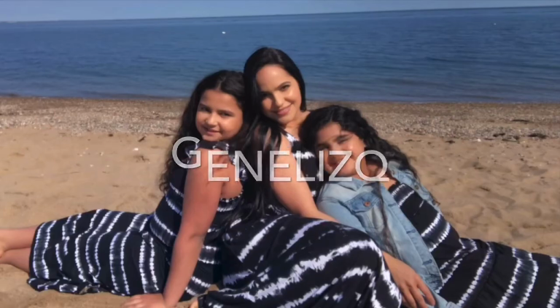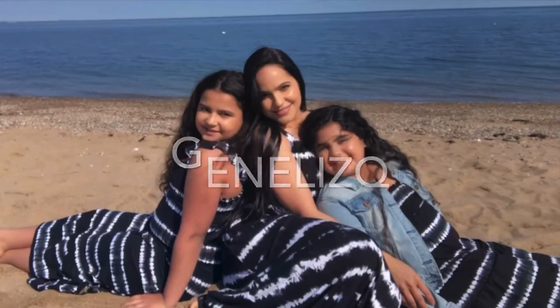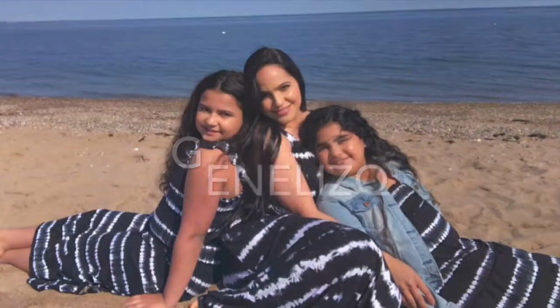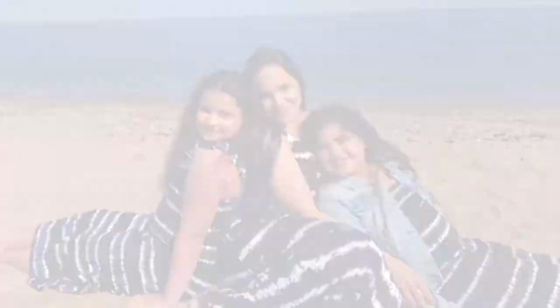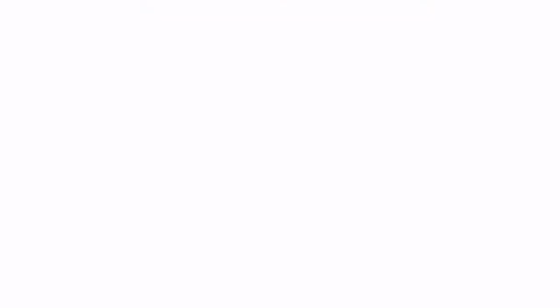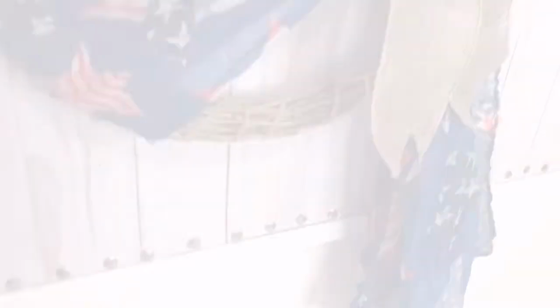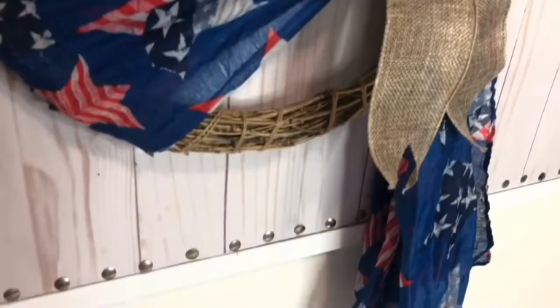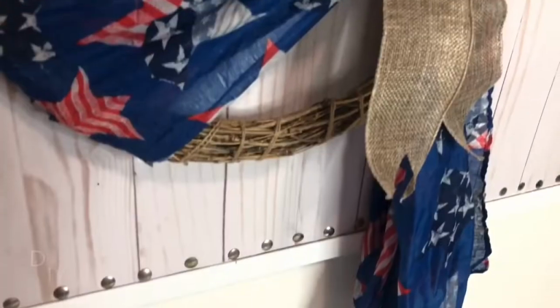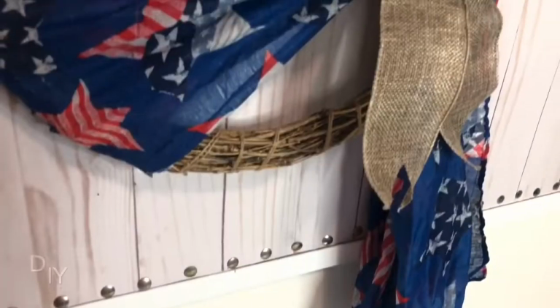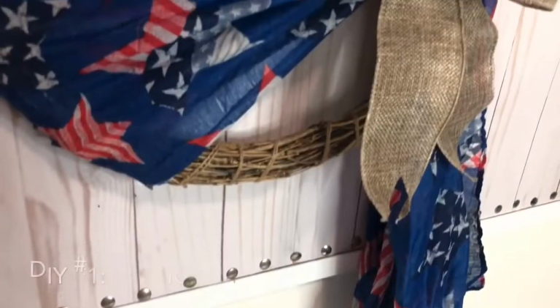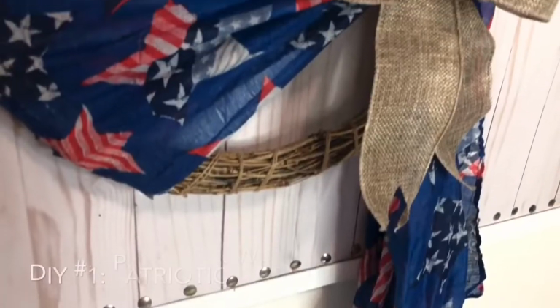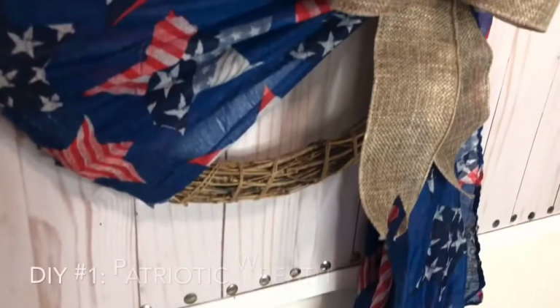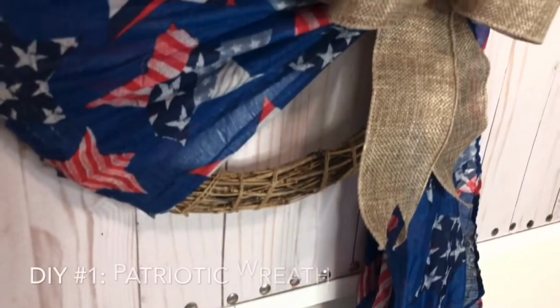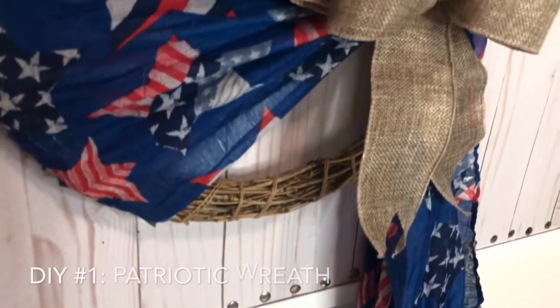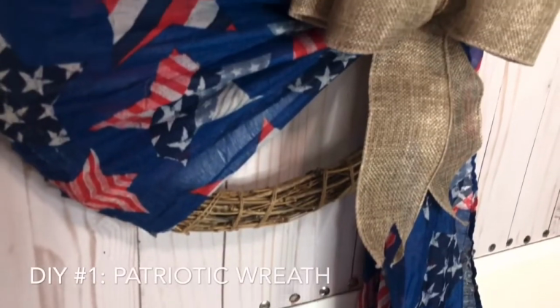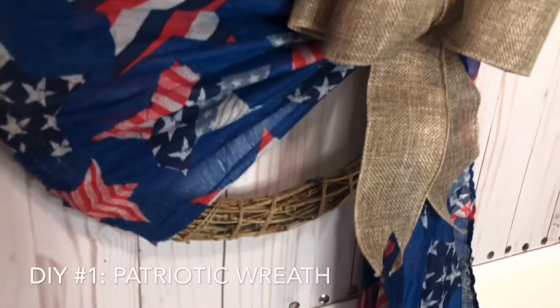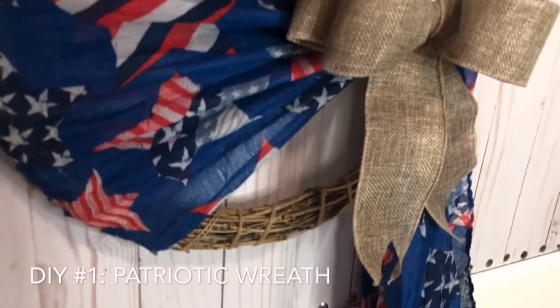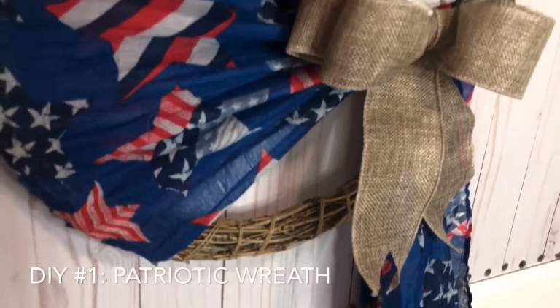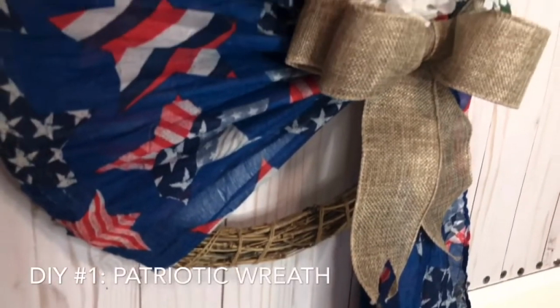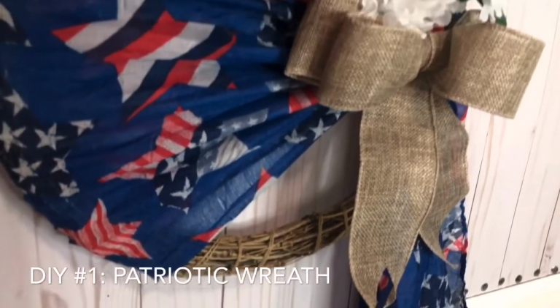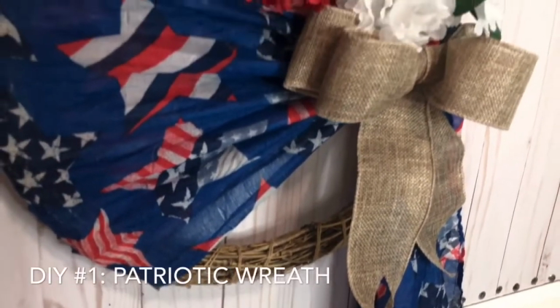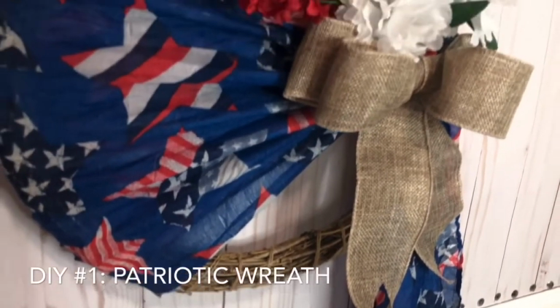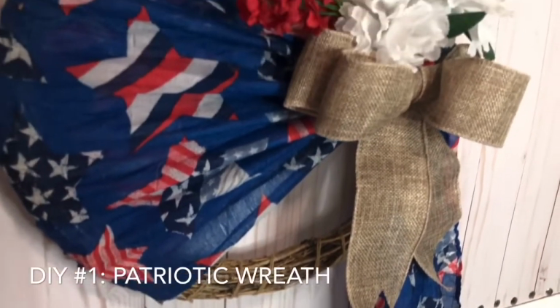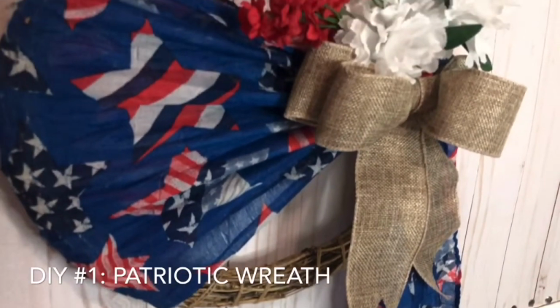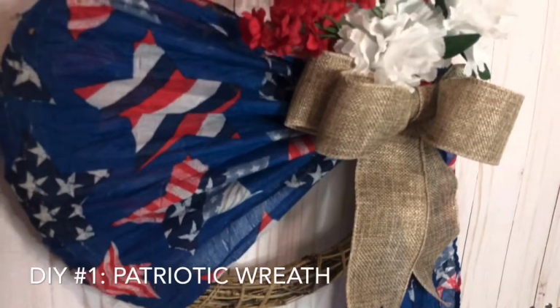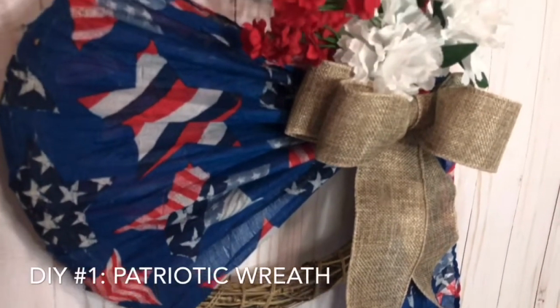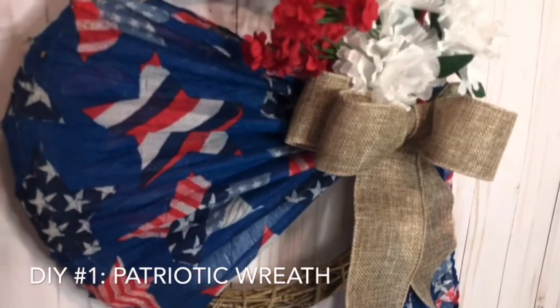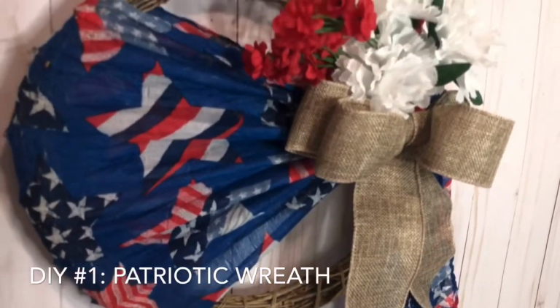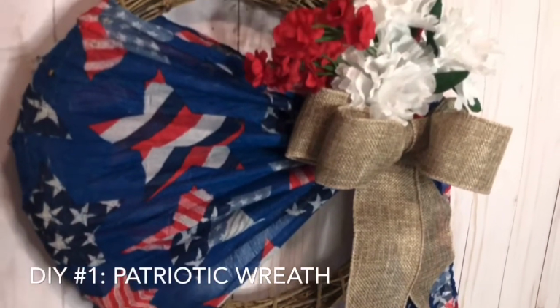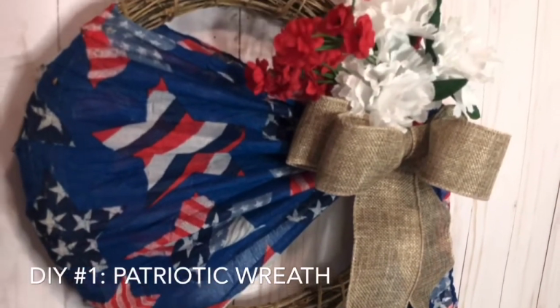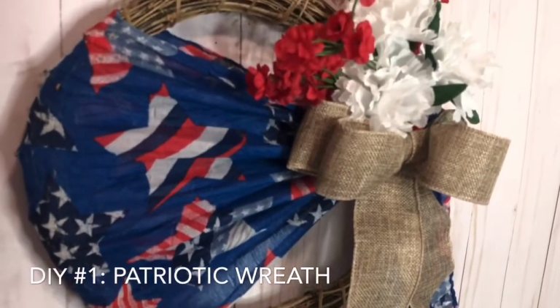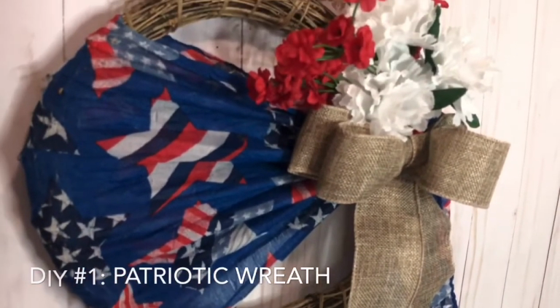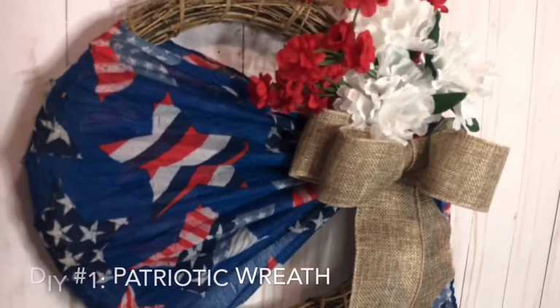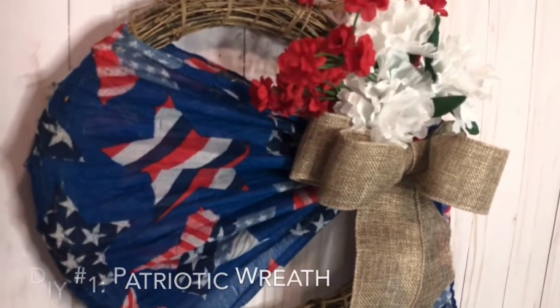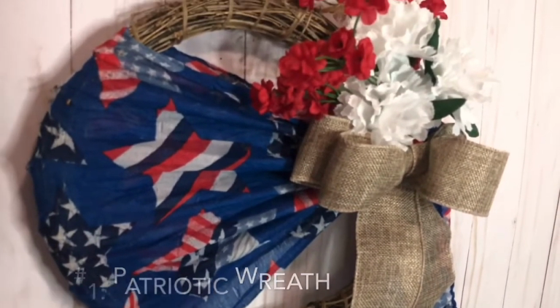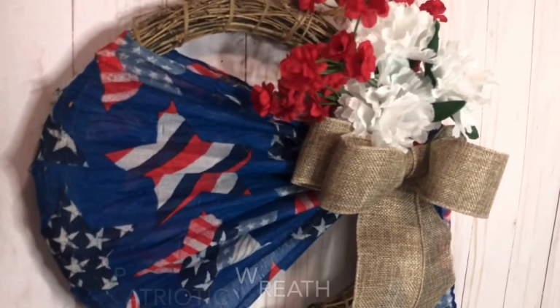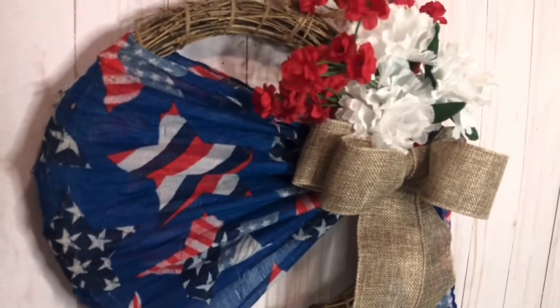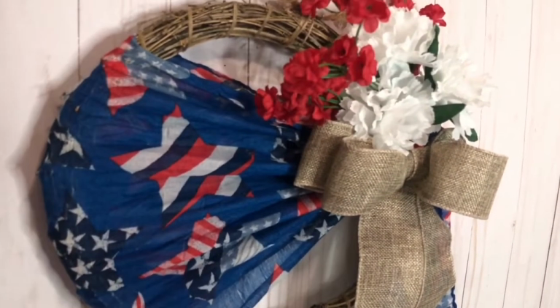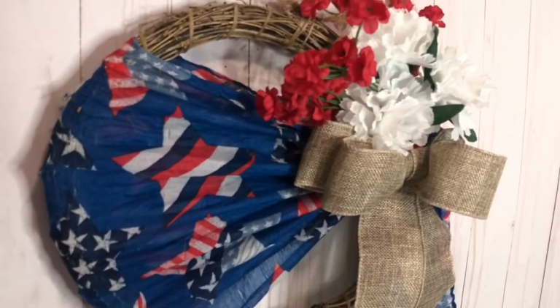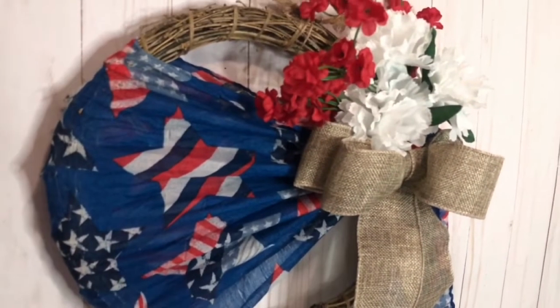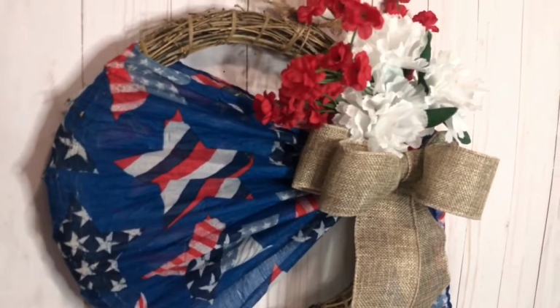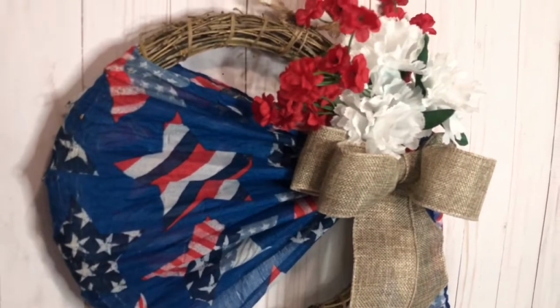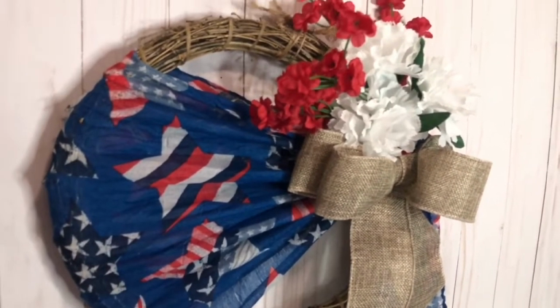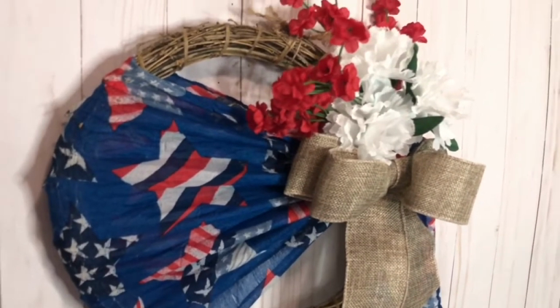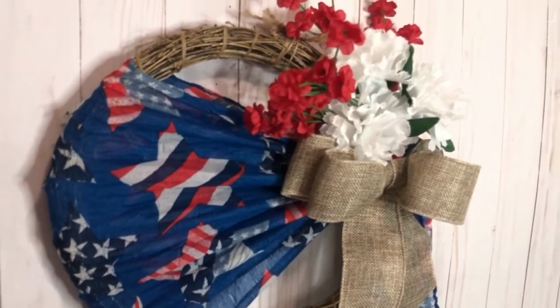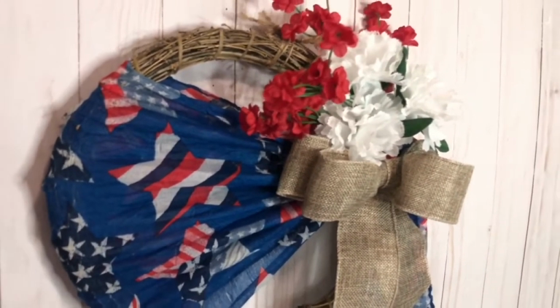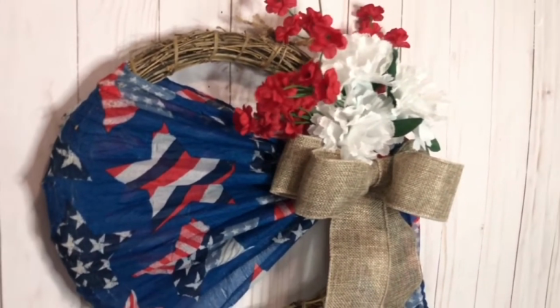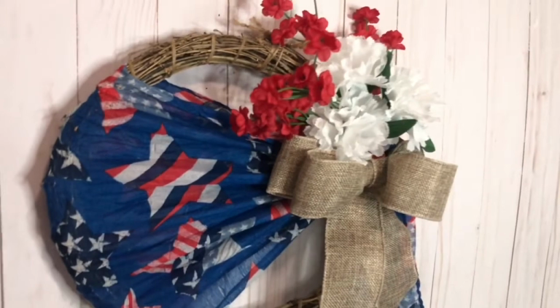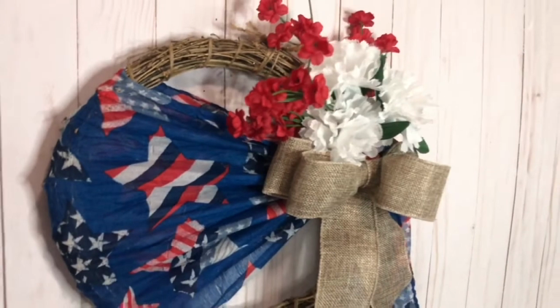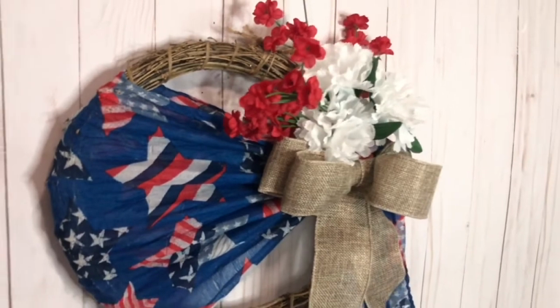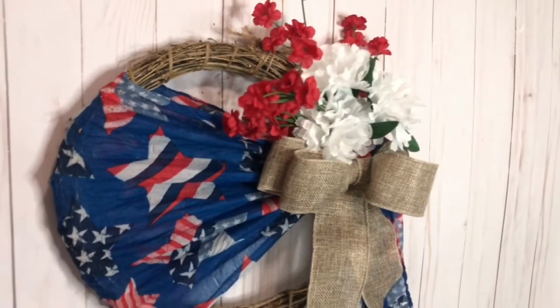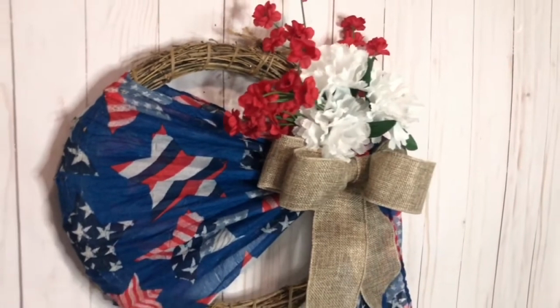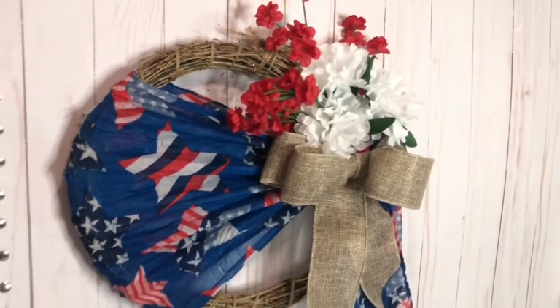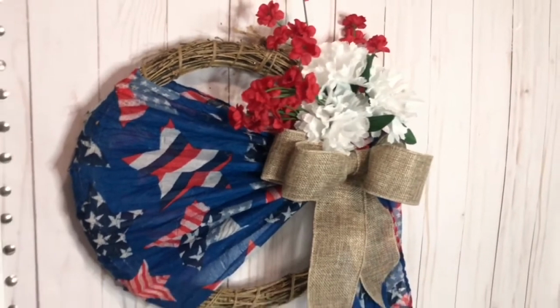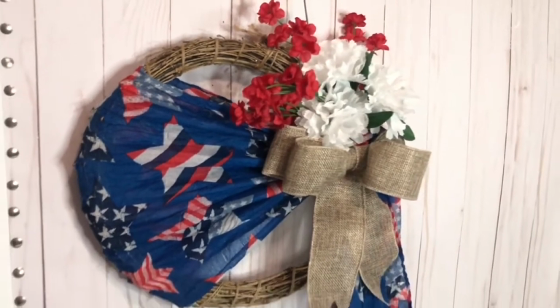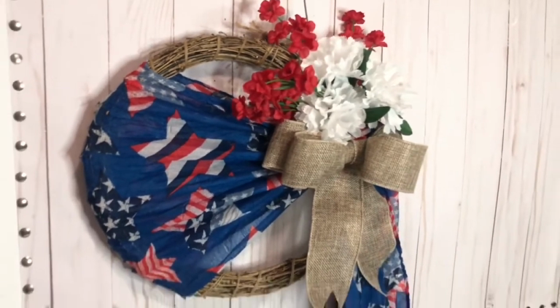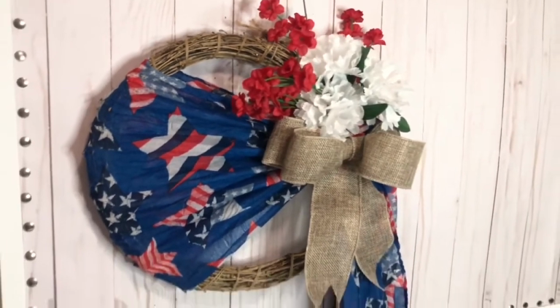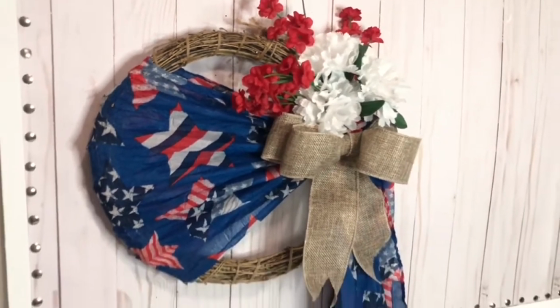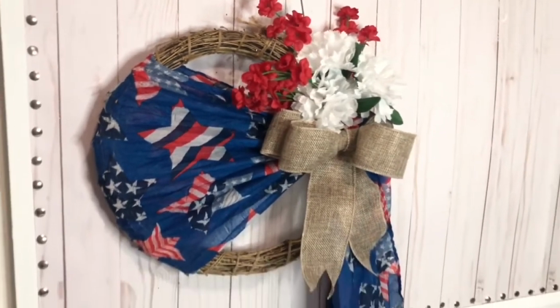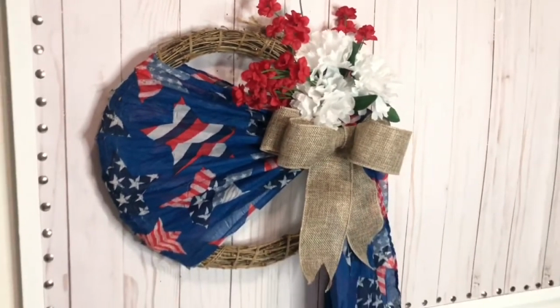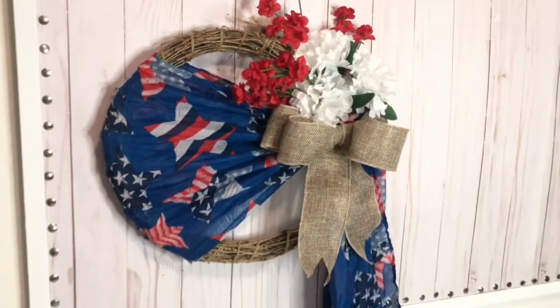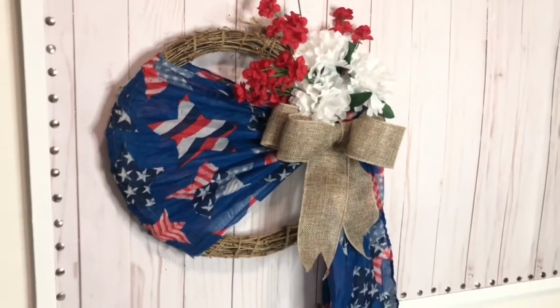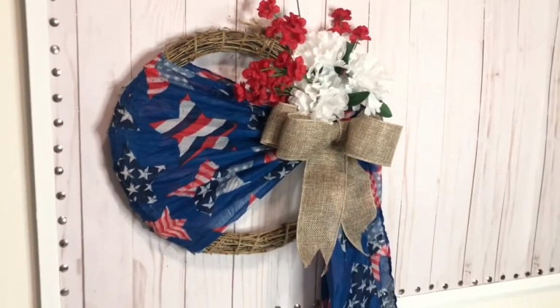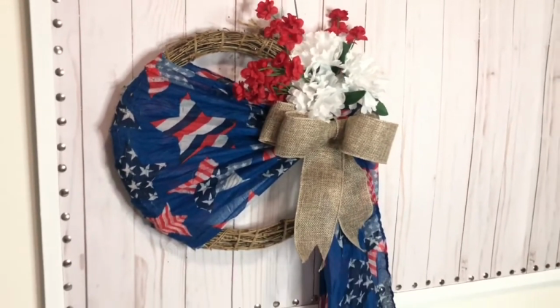We're gonna create this wreath. This is super easy and it's only gonna cost you five dollars.